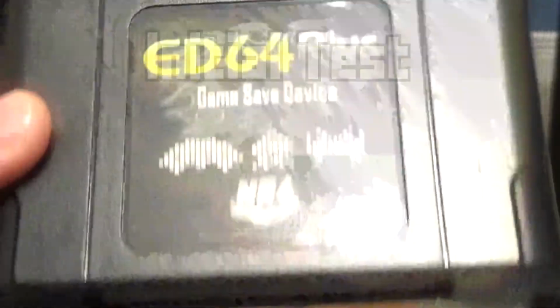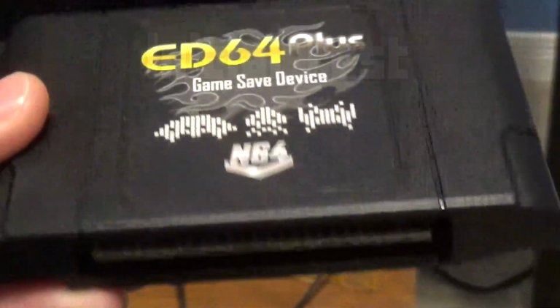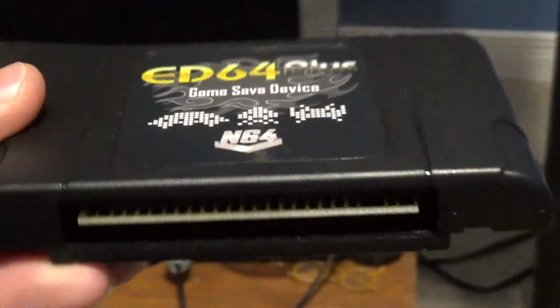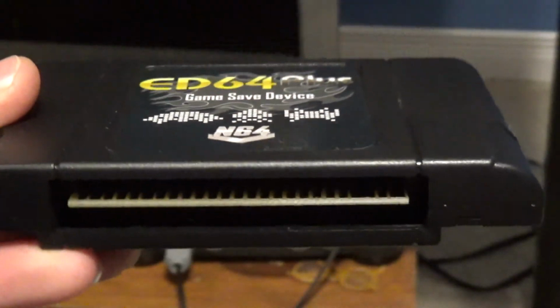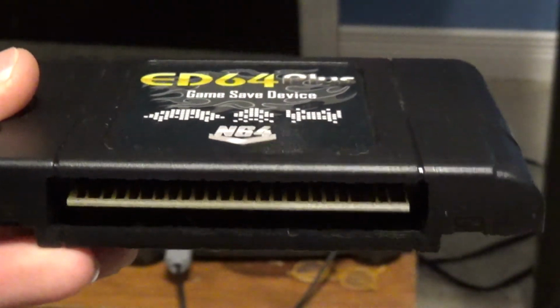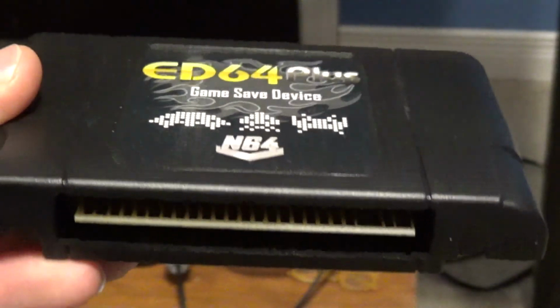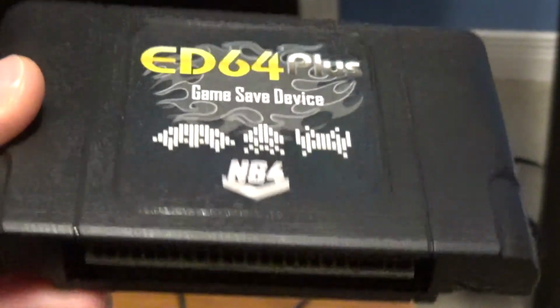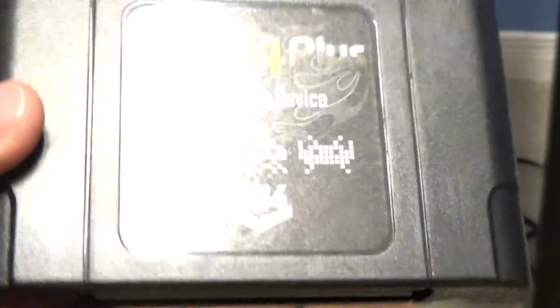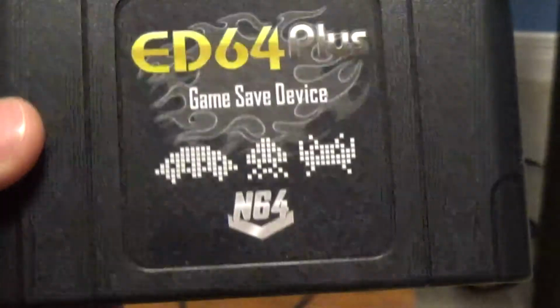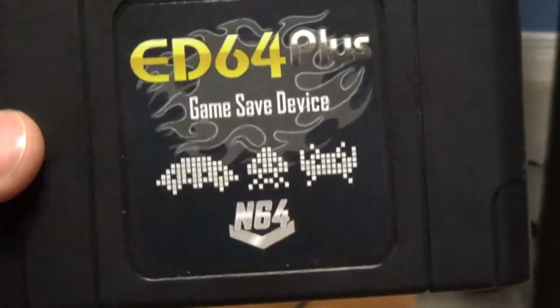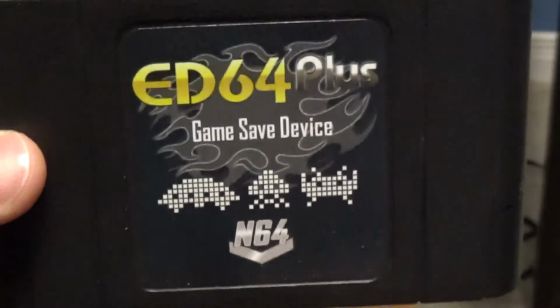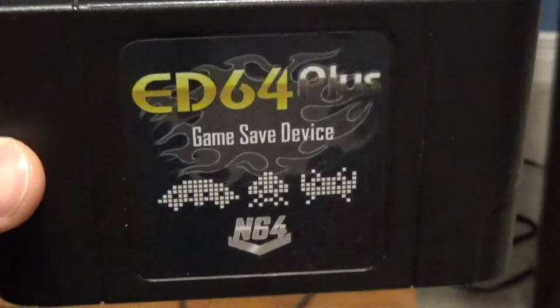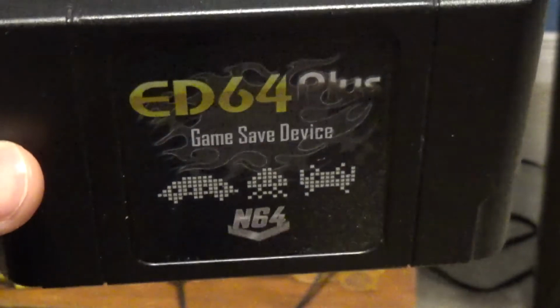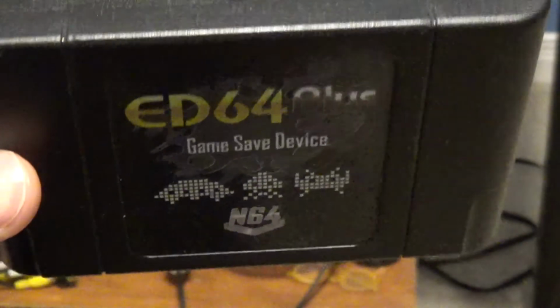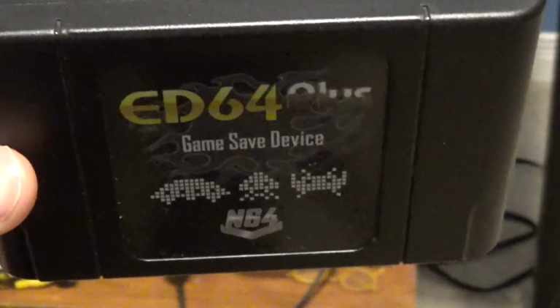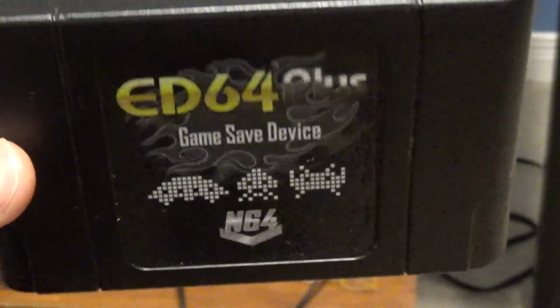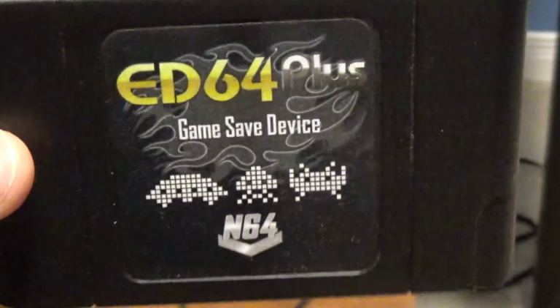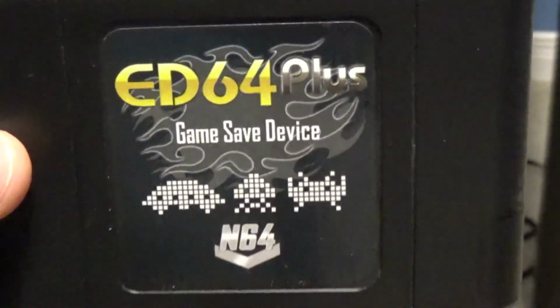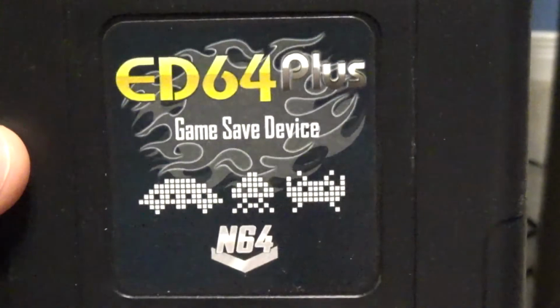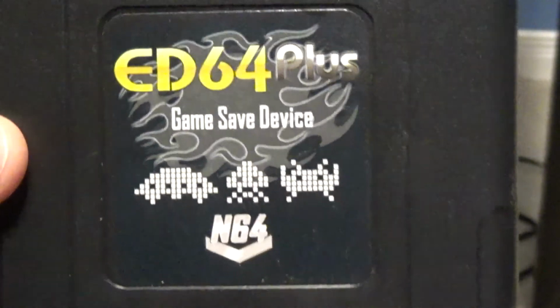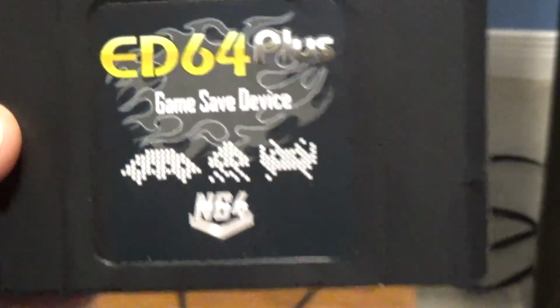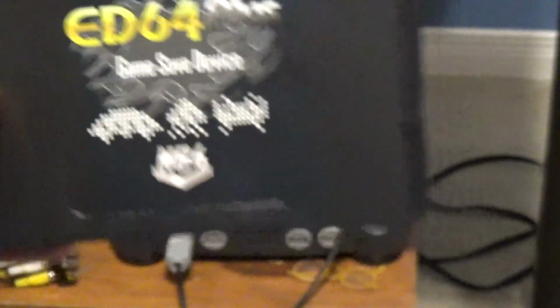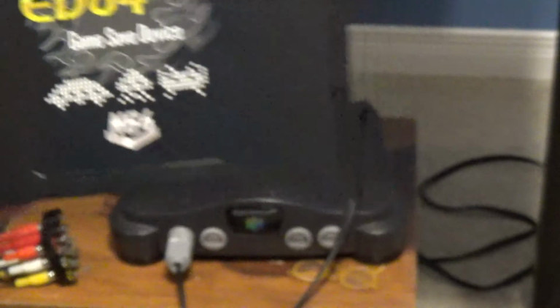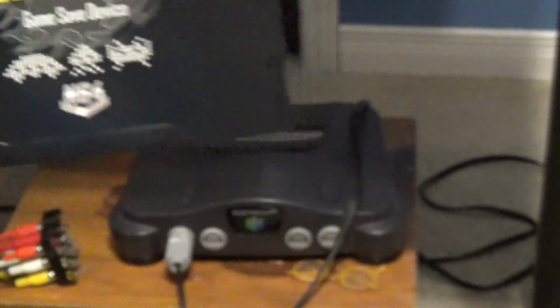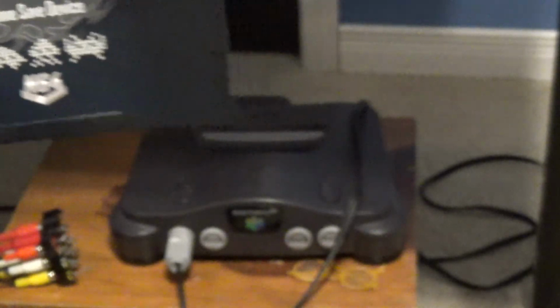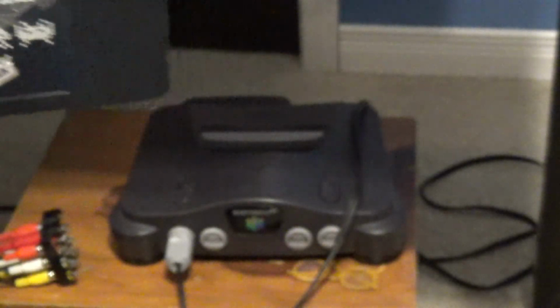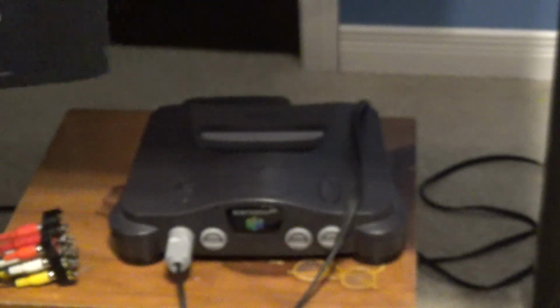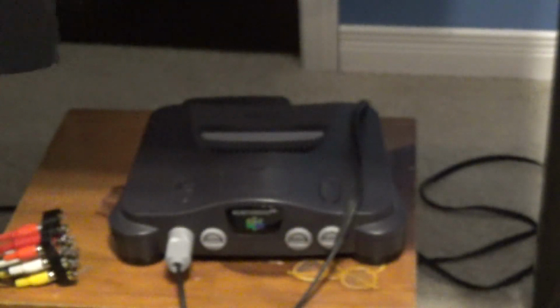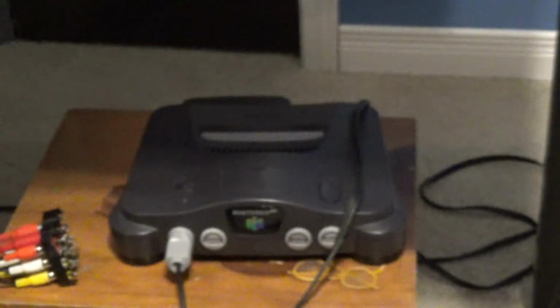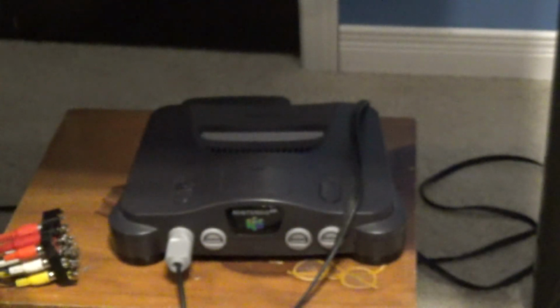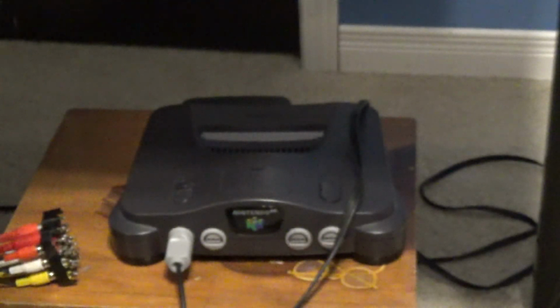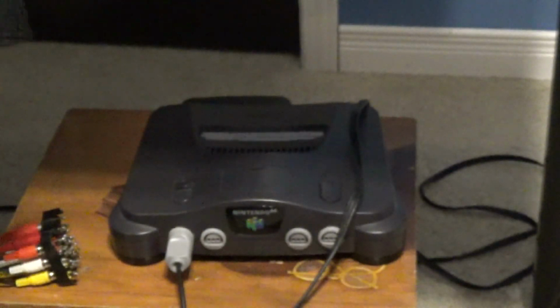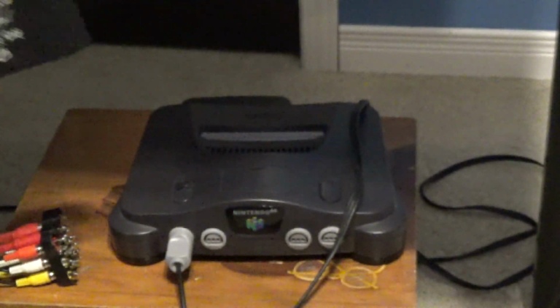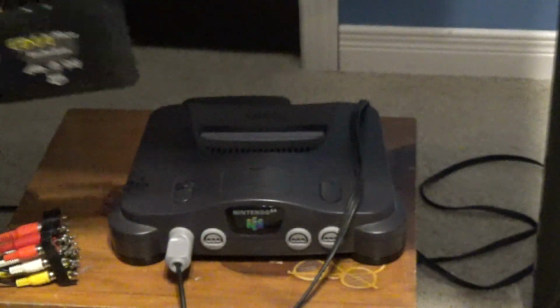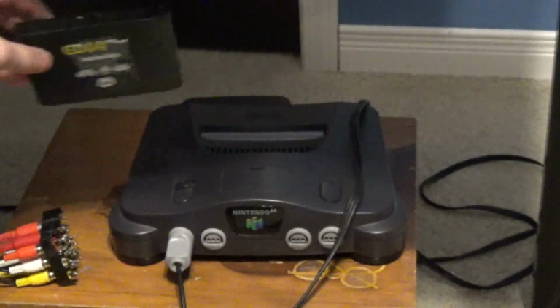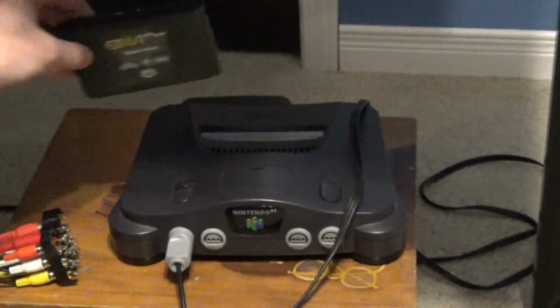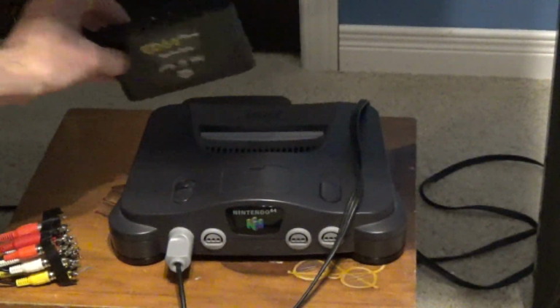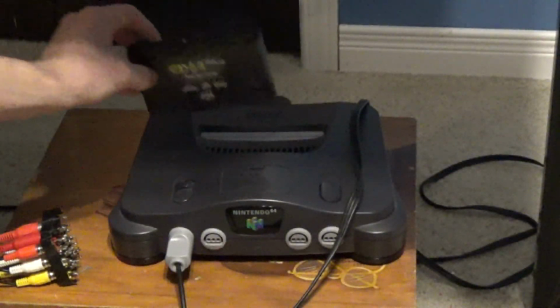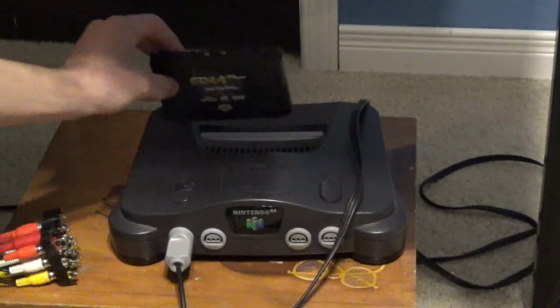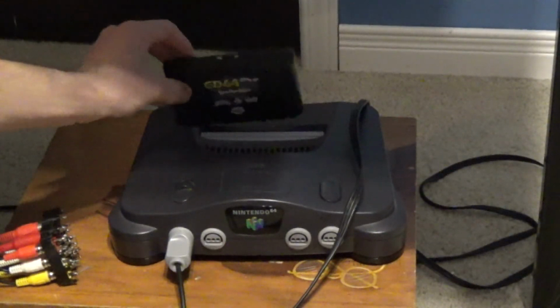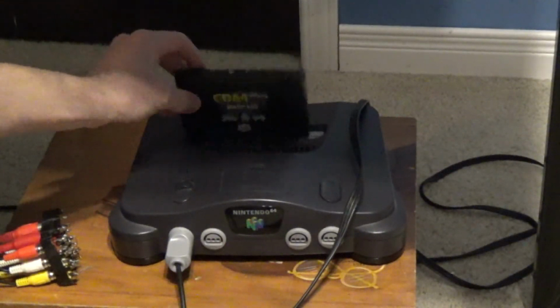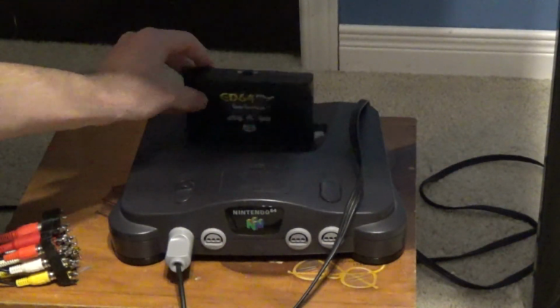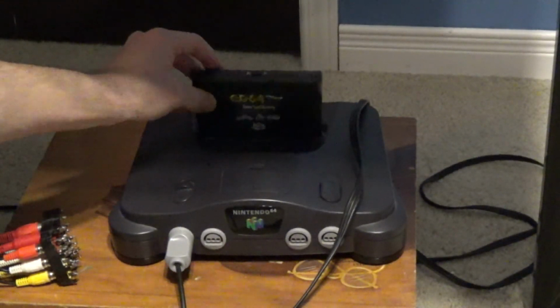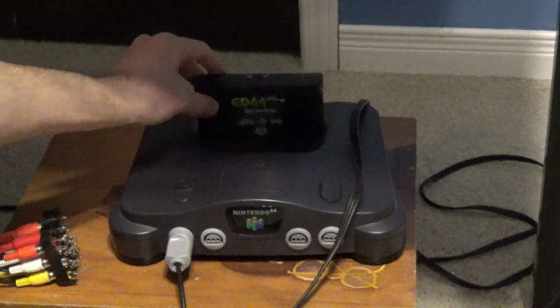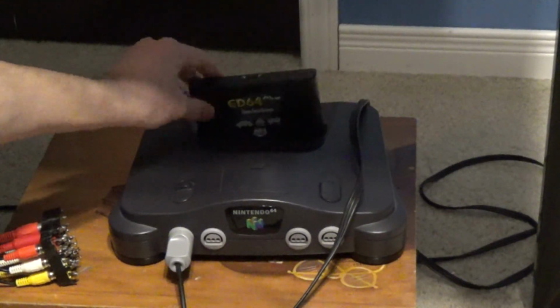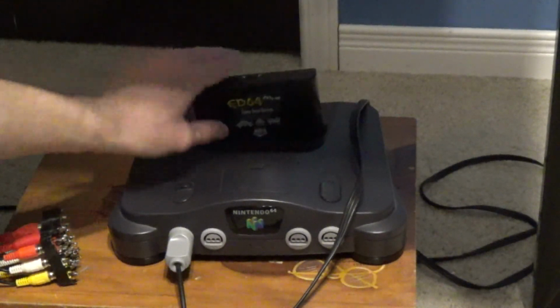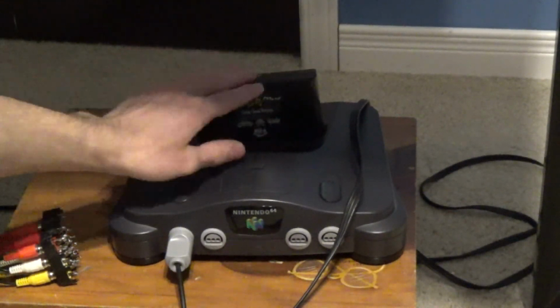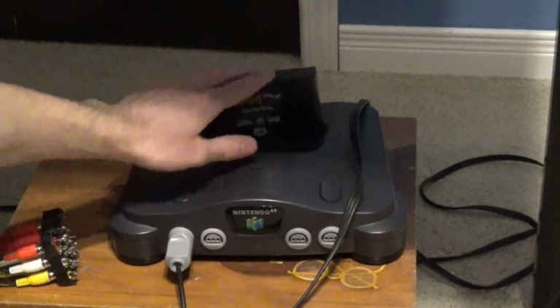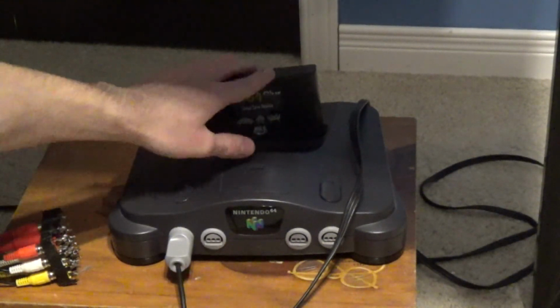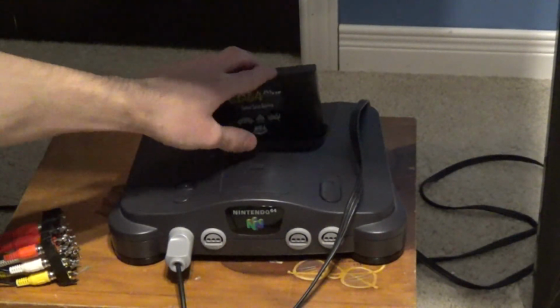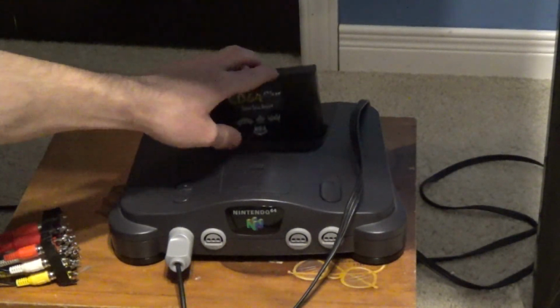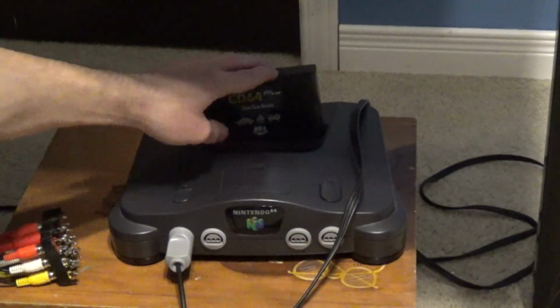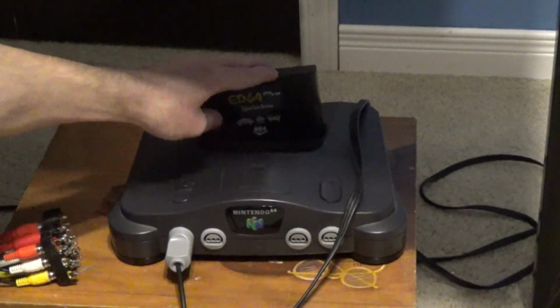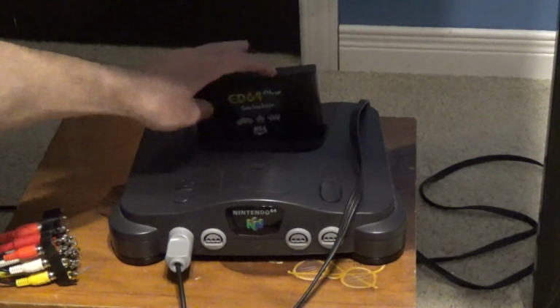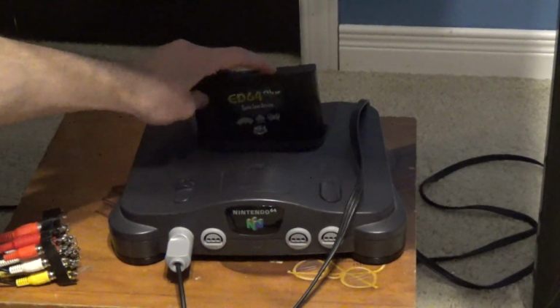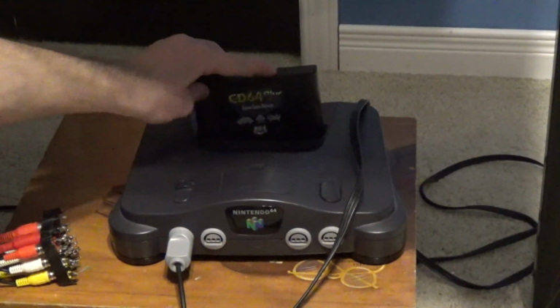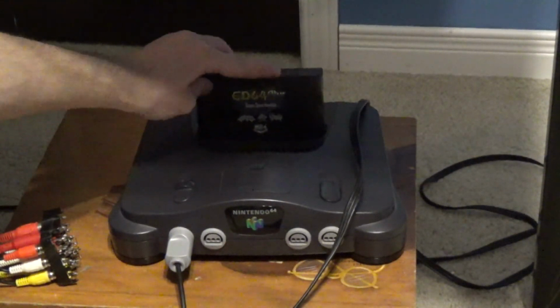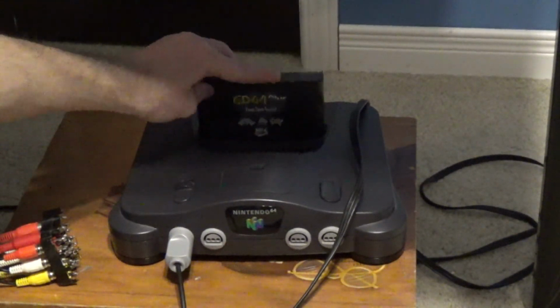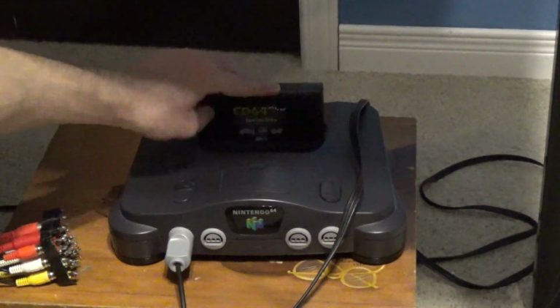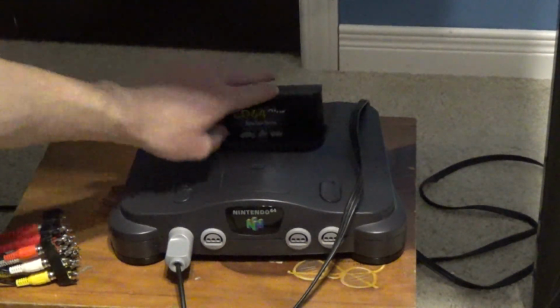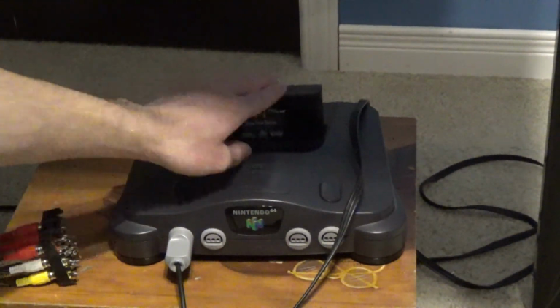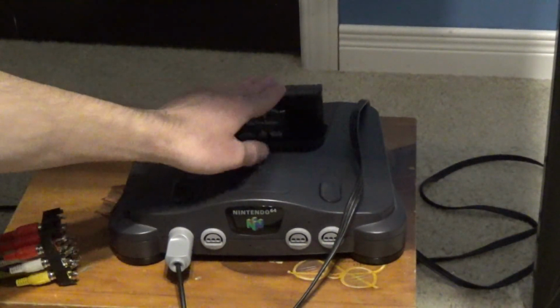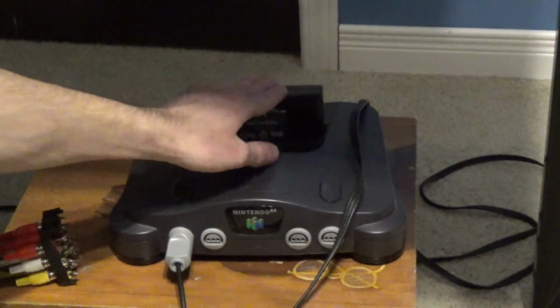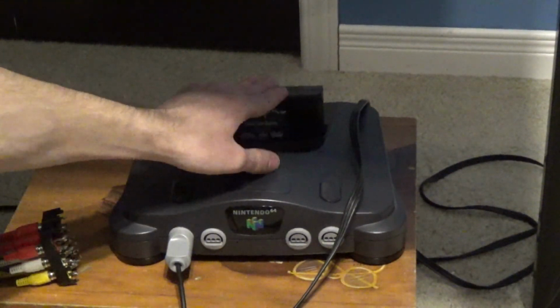I decided the best way to test the controller is on my Nintendo 64 playing a few games using this ED64 Plus cartridge.